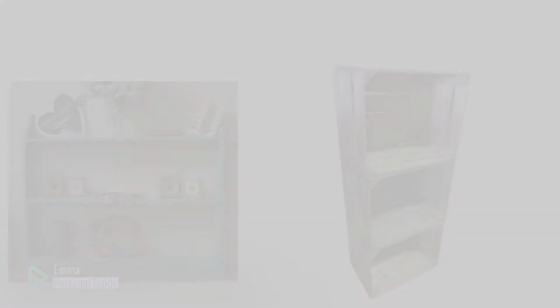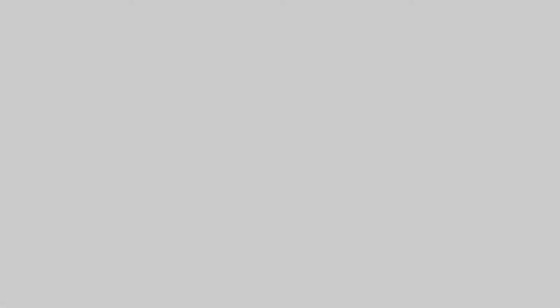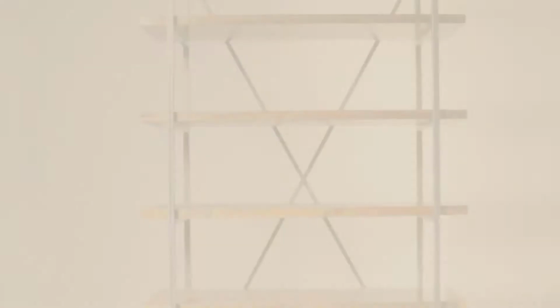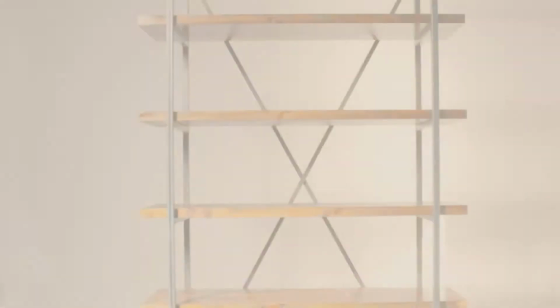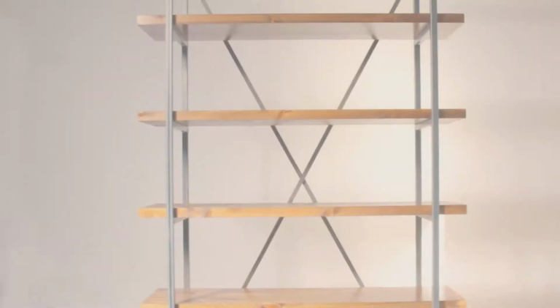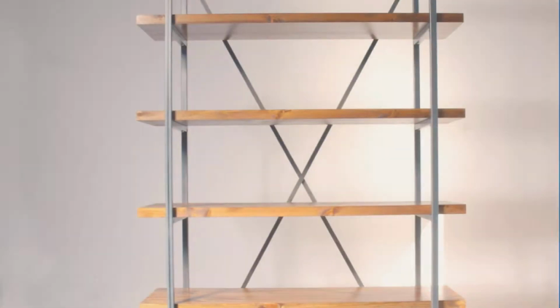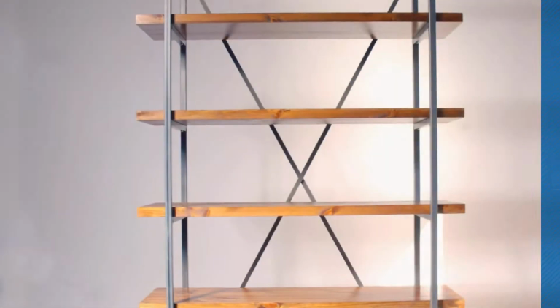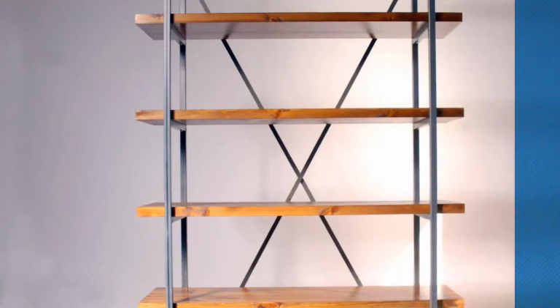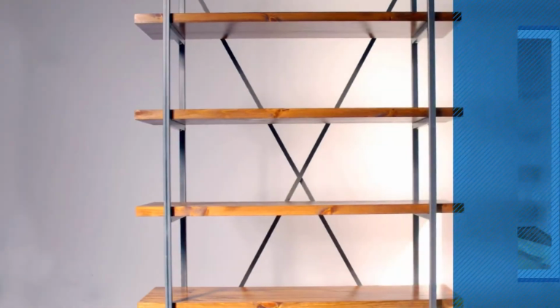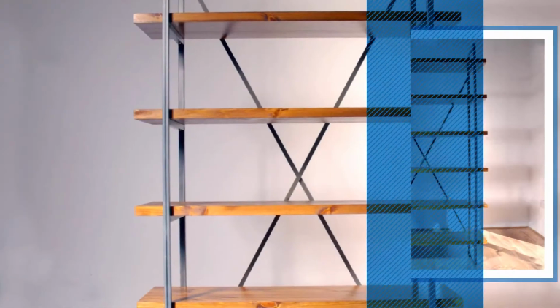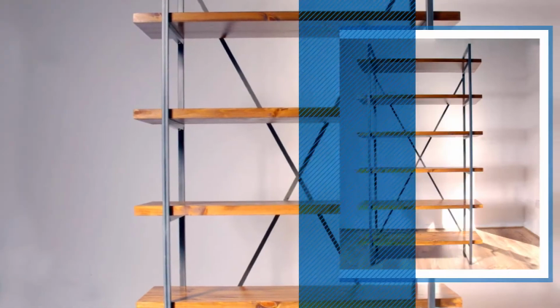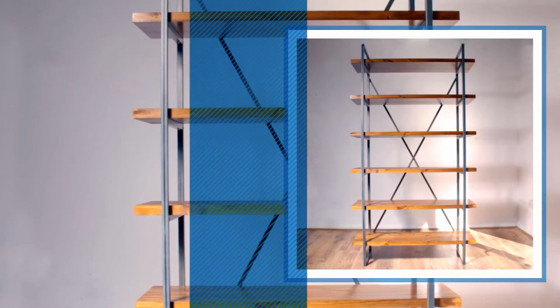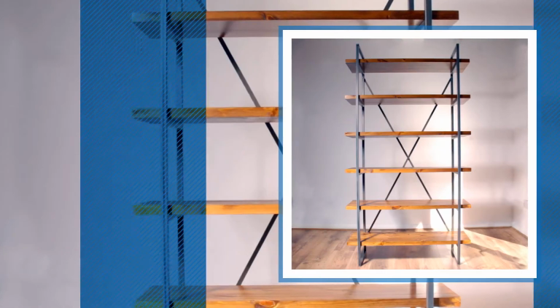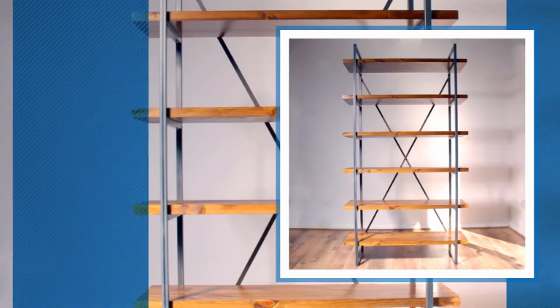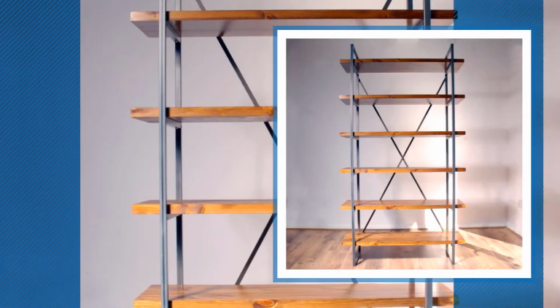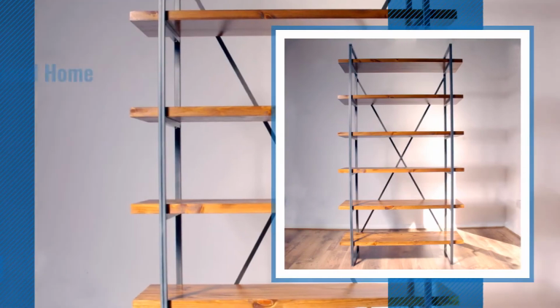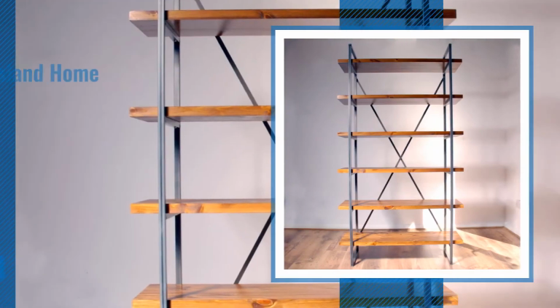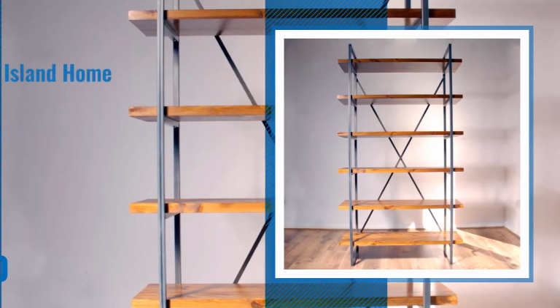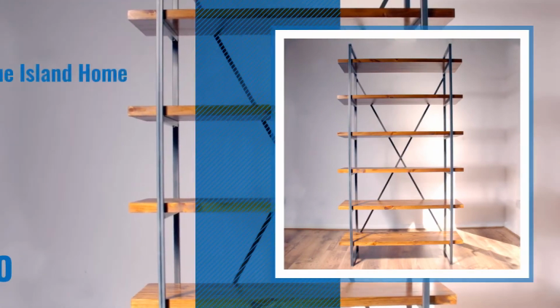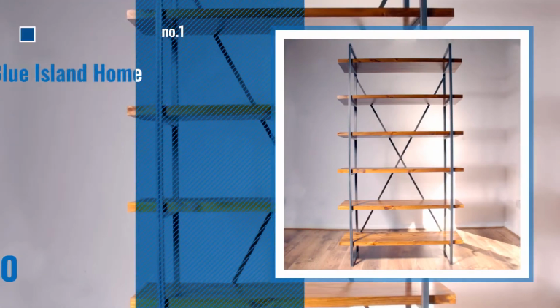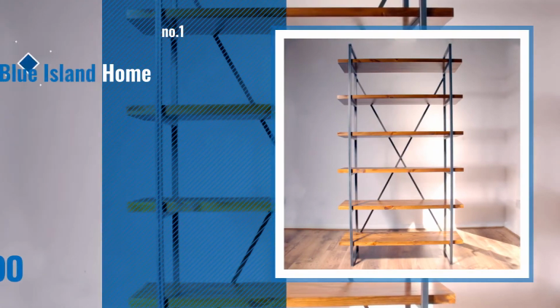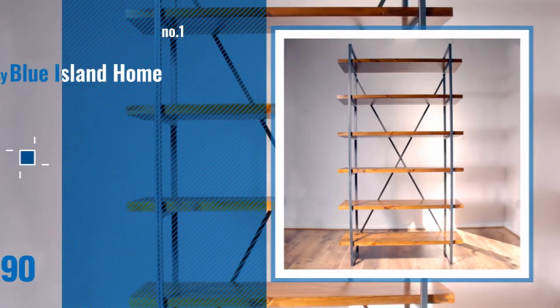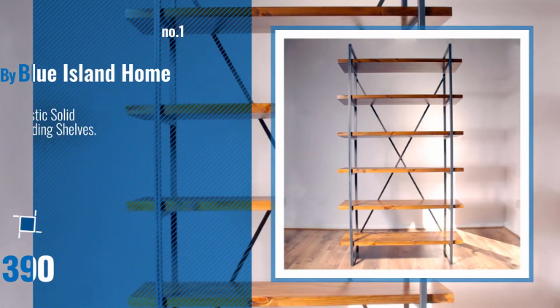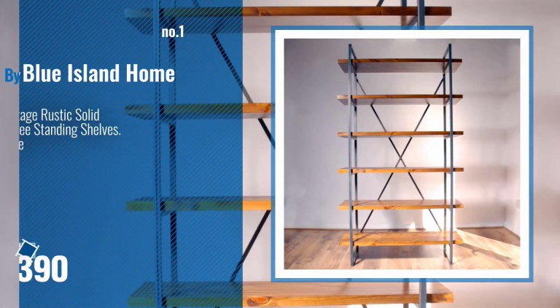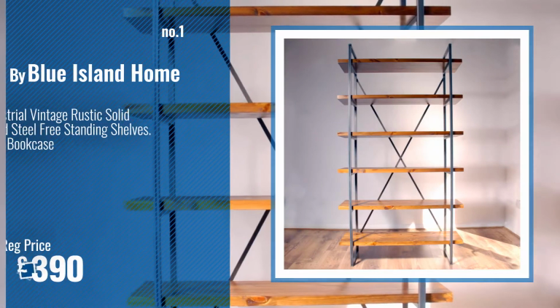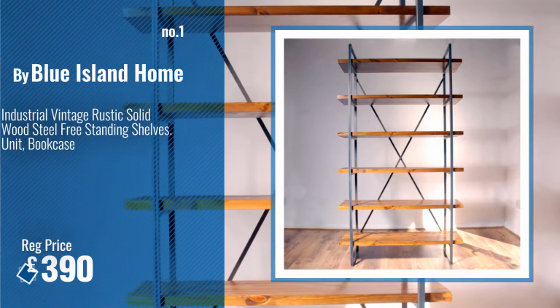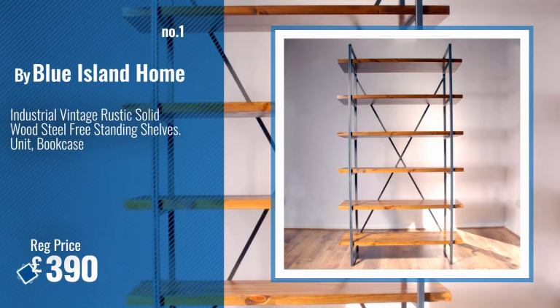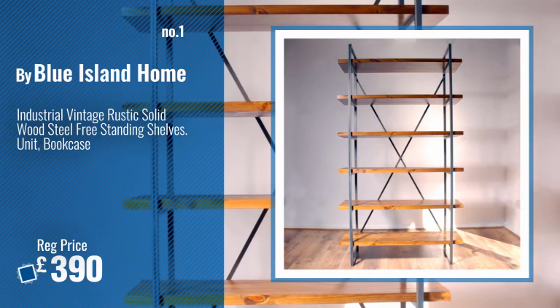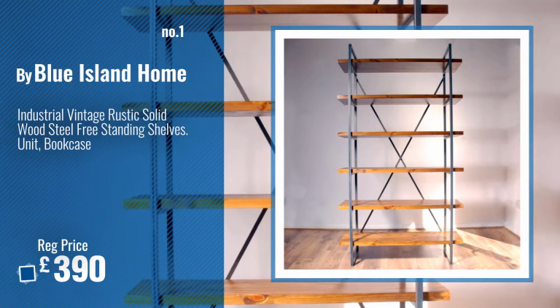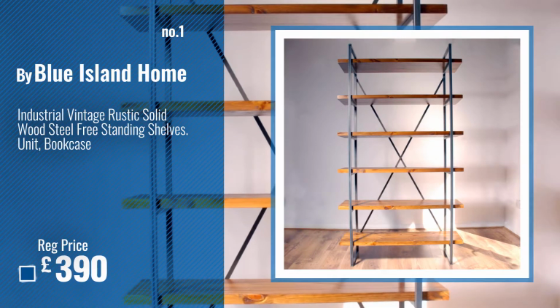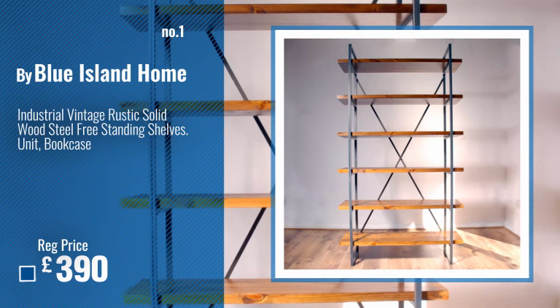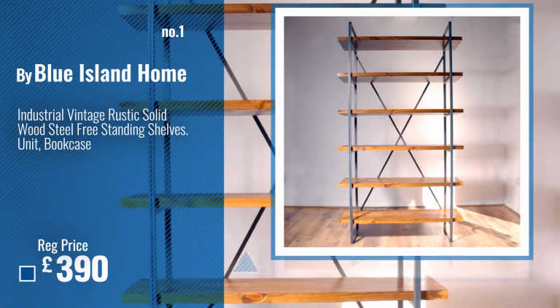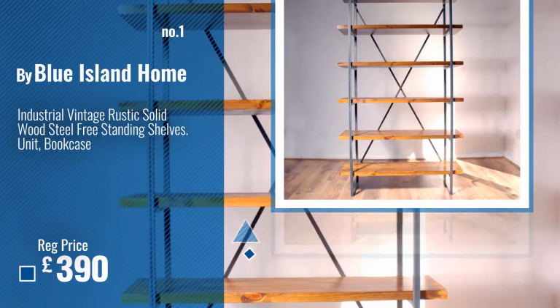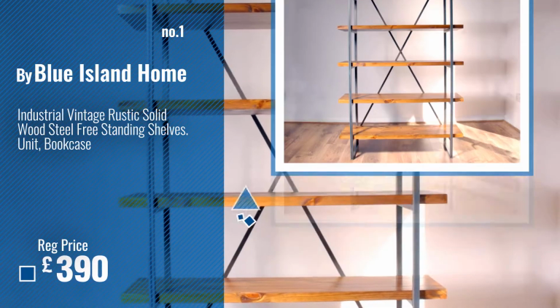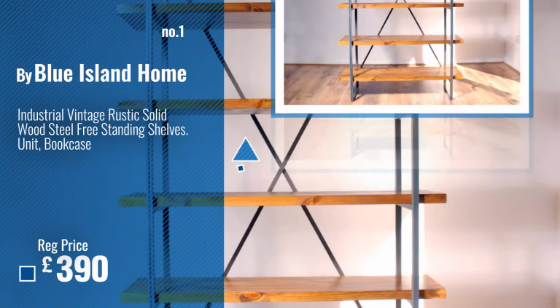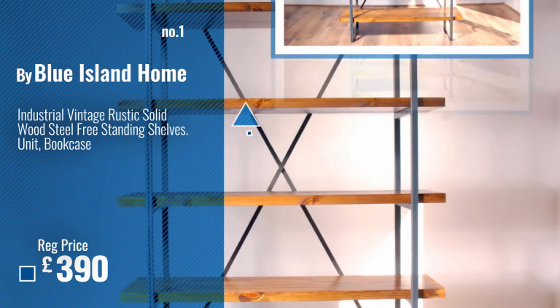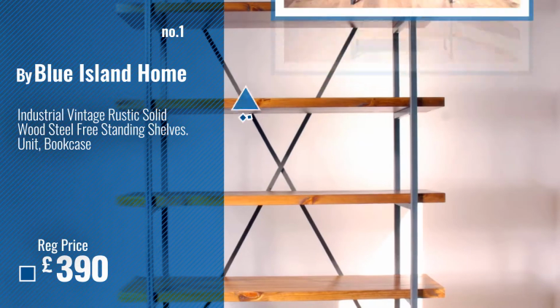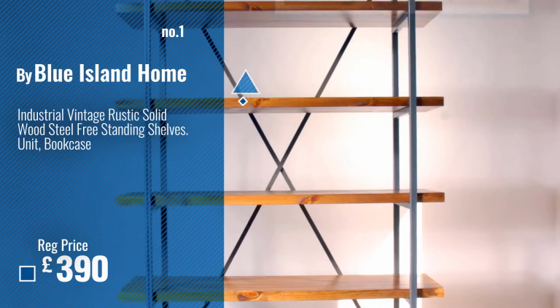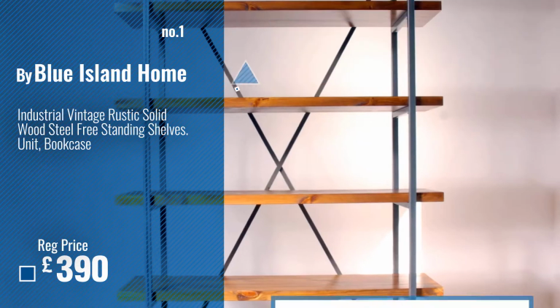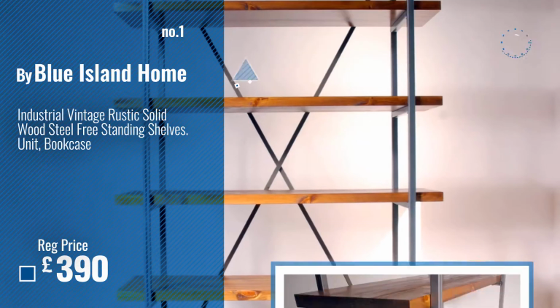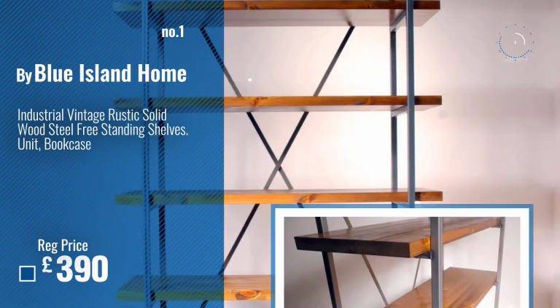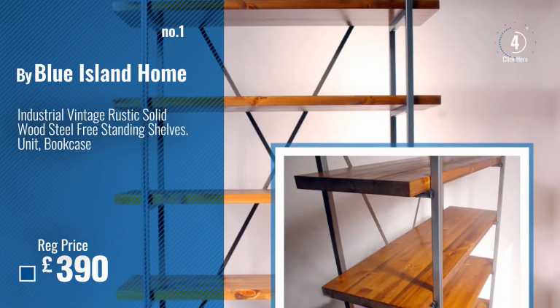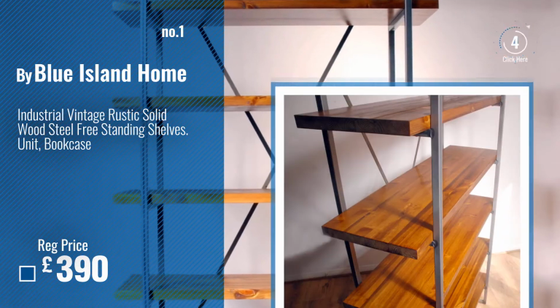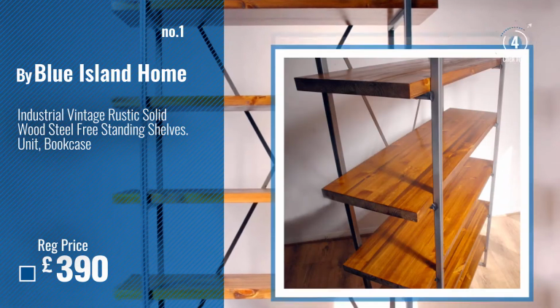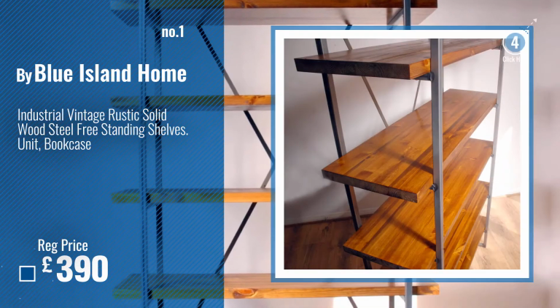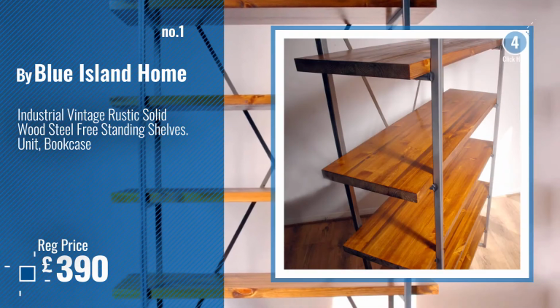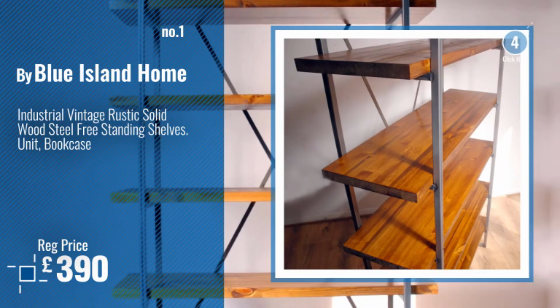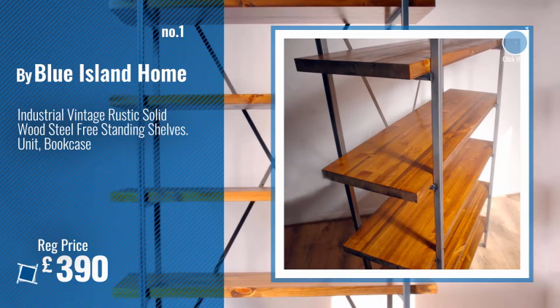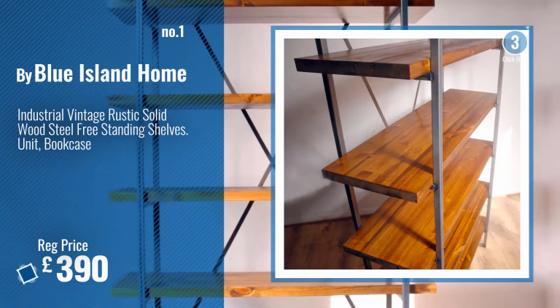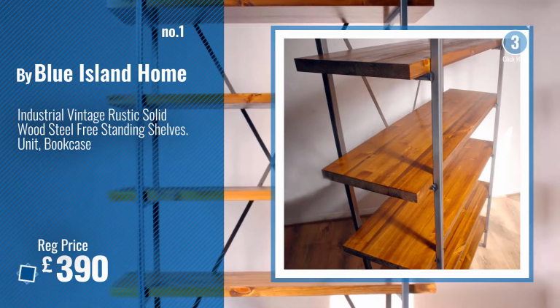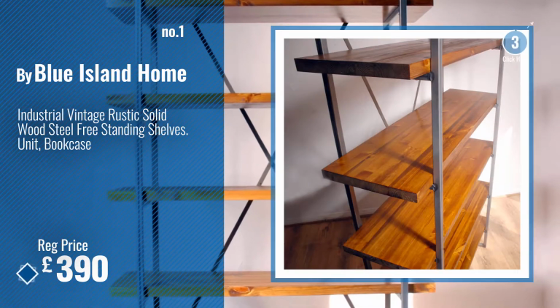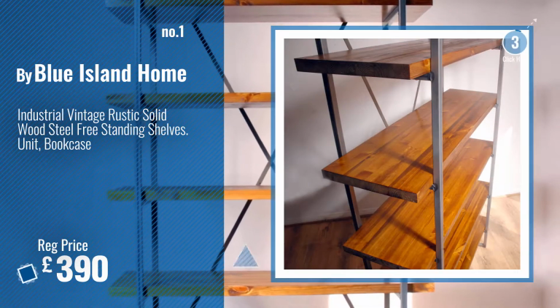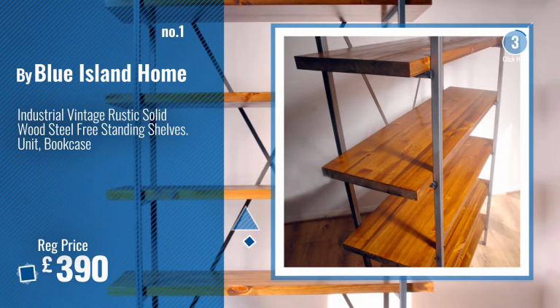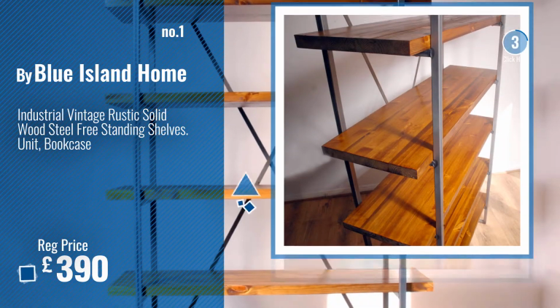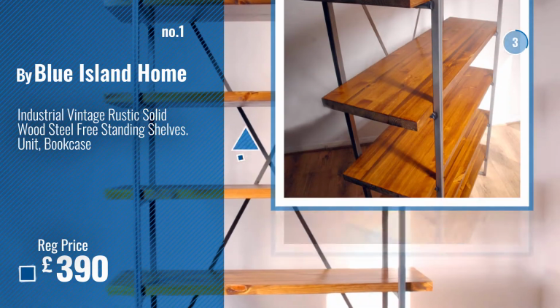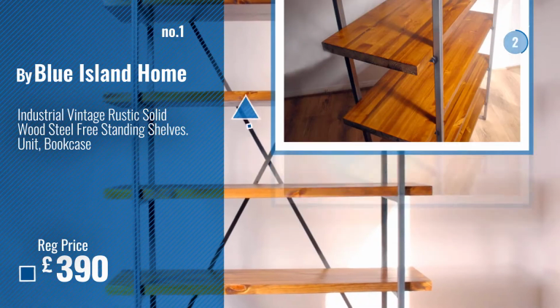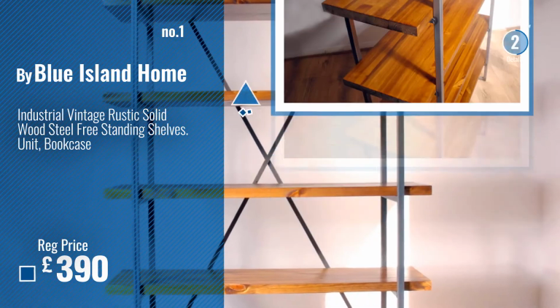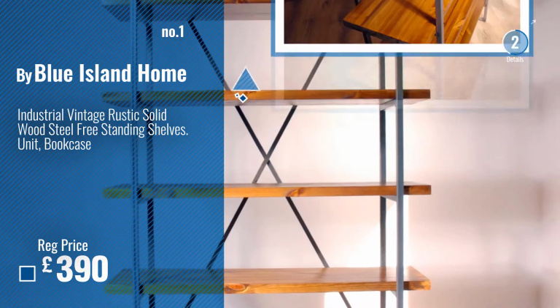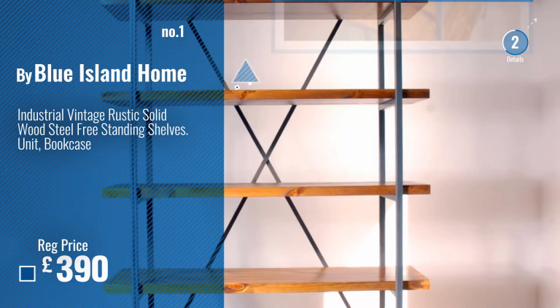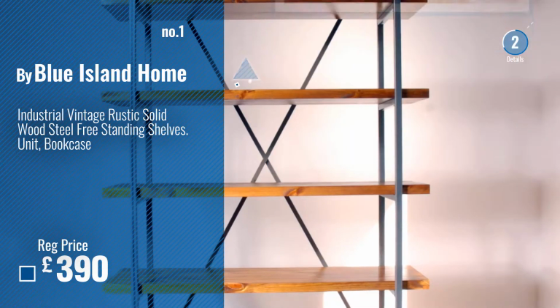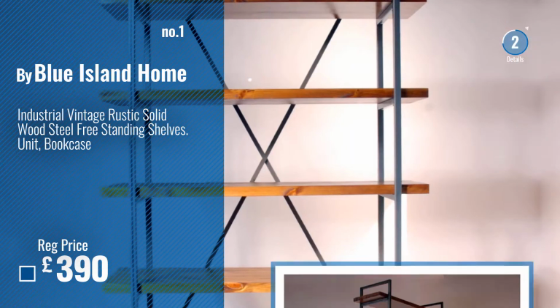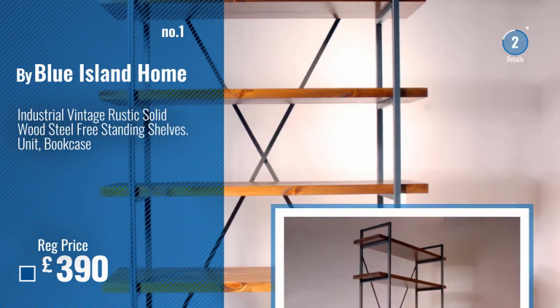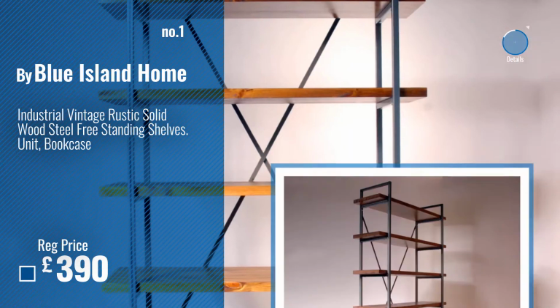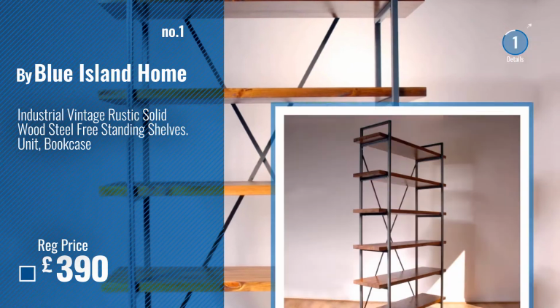Number 1, Best Seller, by Blue Island Home. Watch this video, choose your favorite.